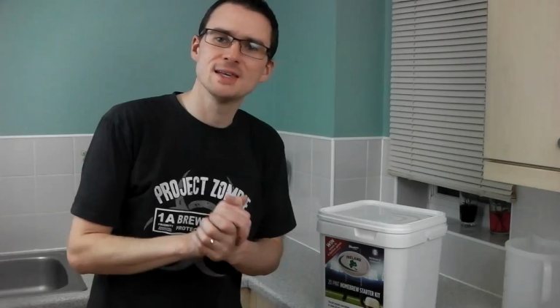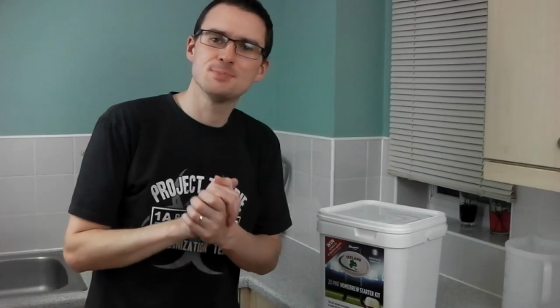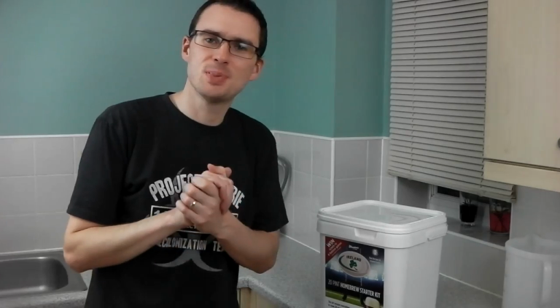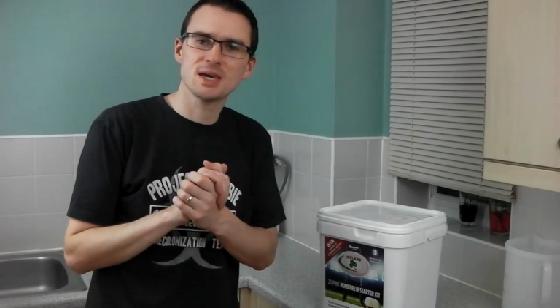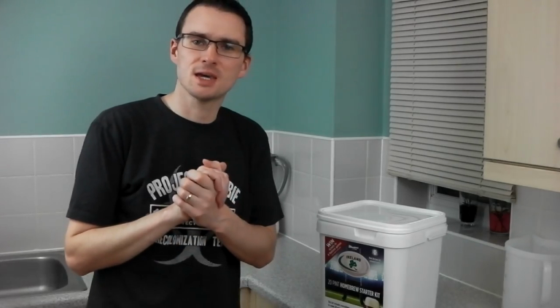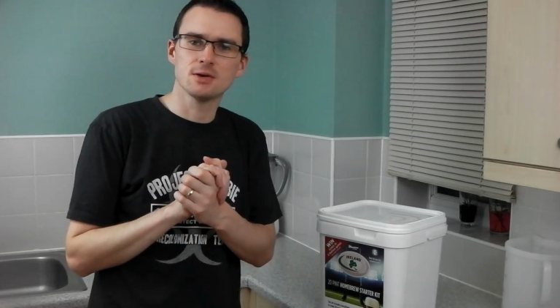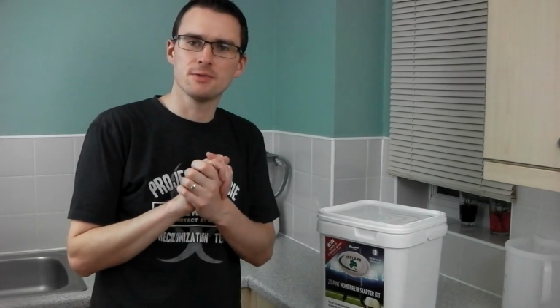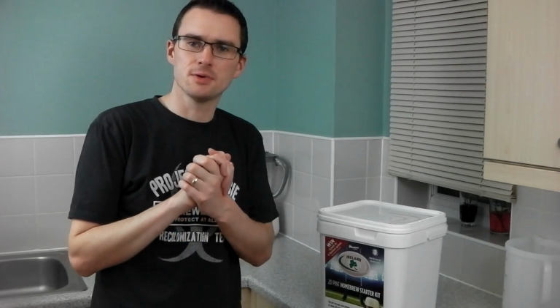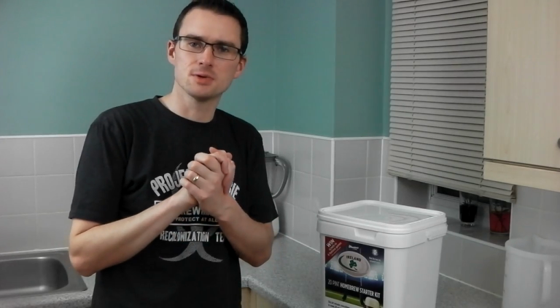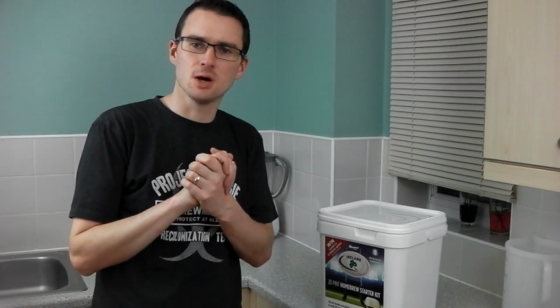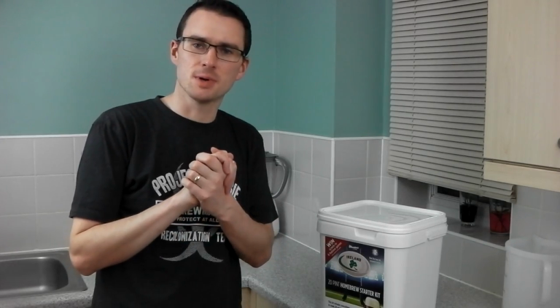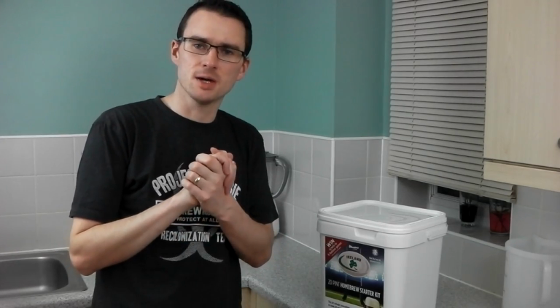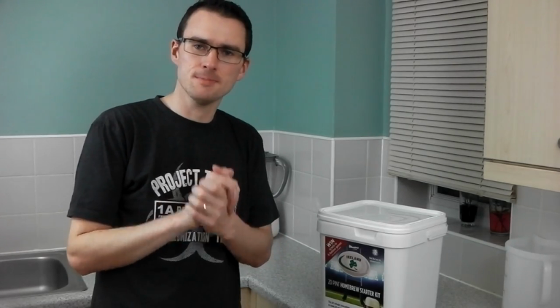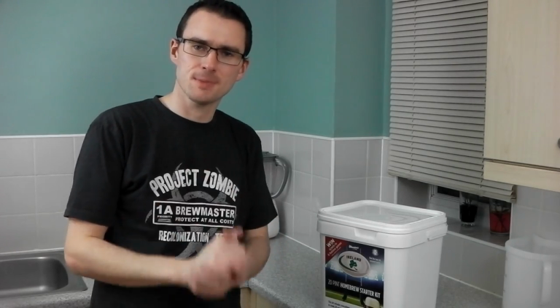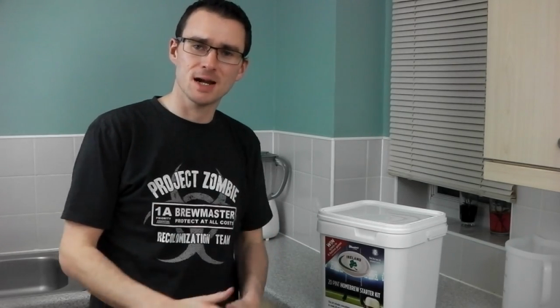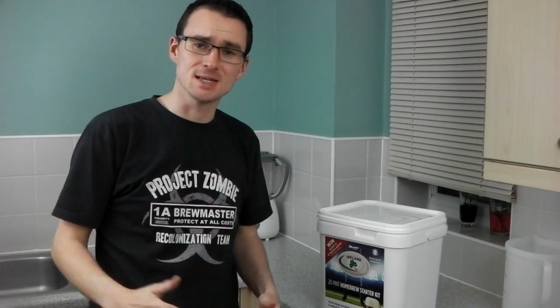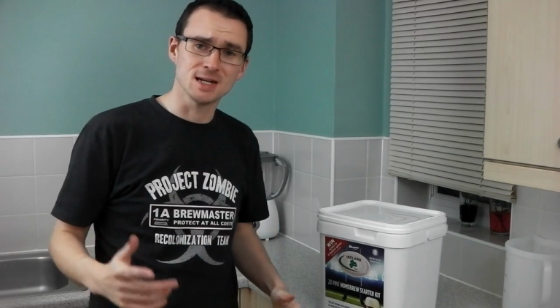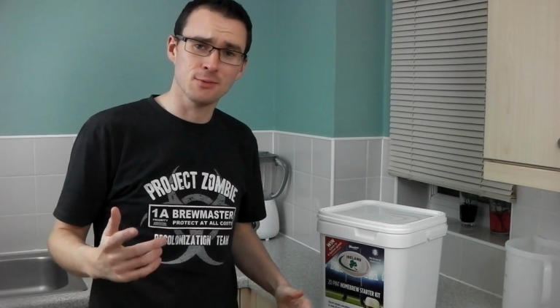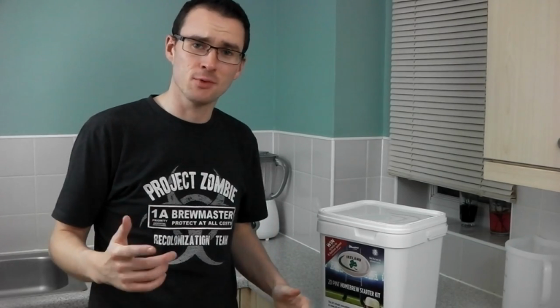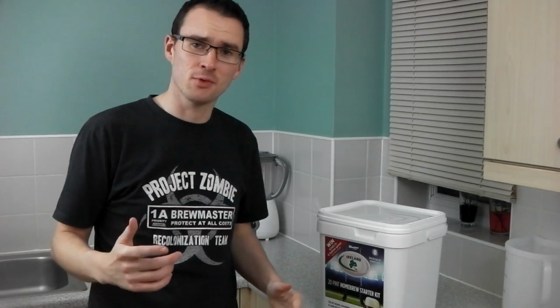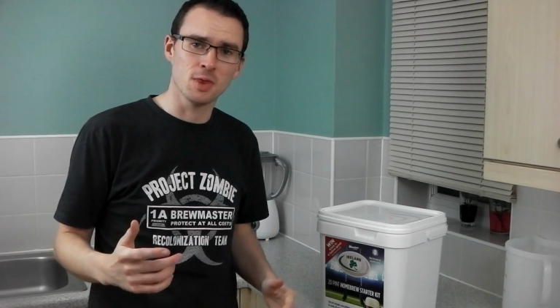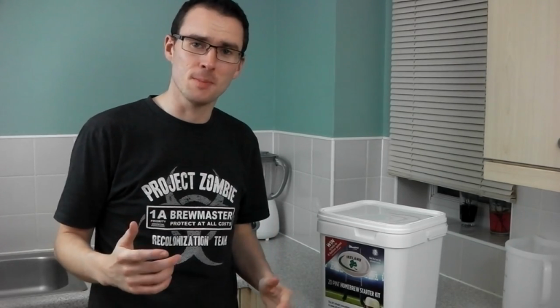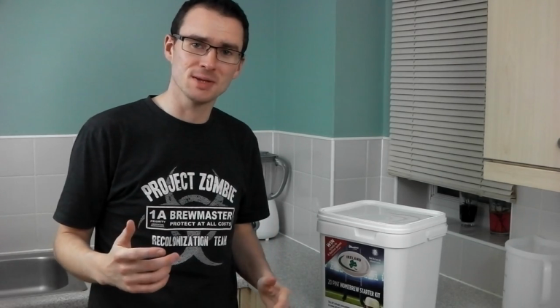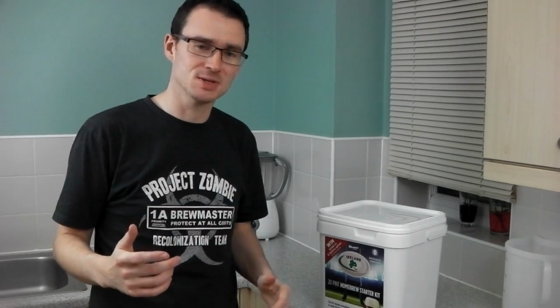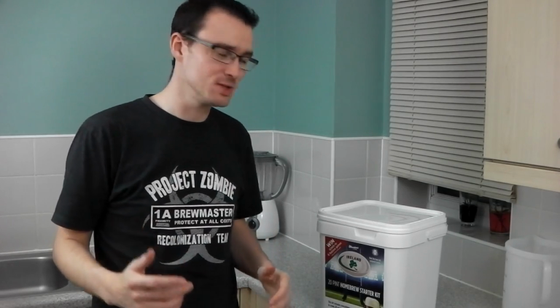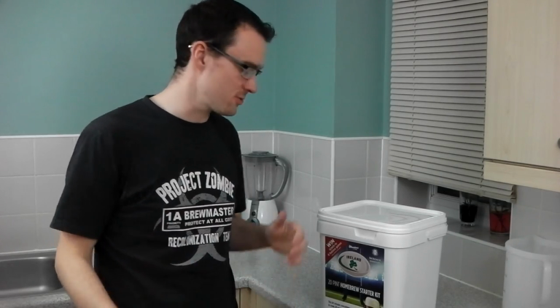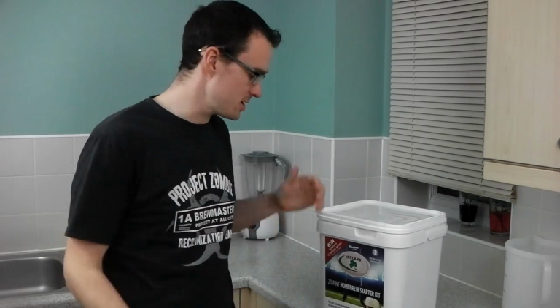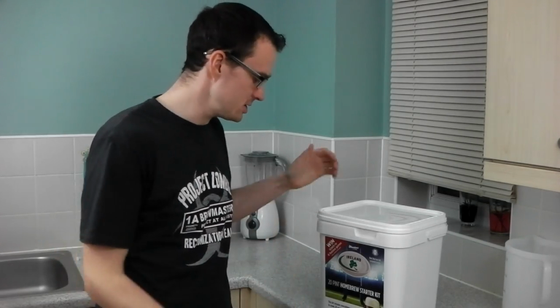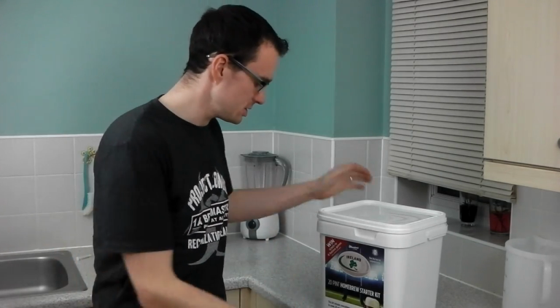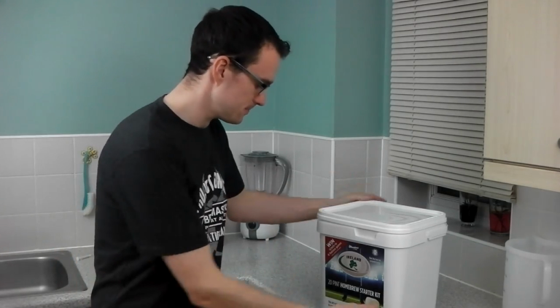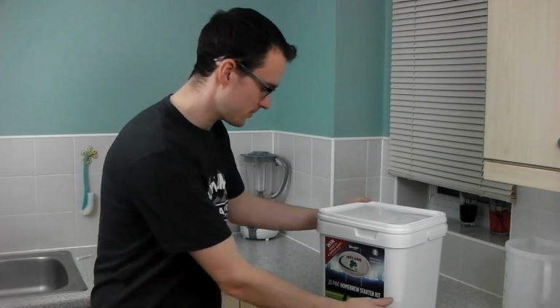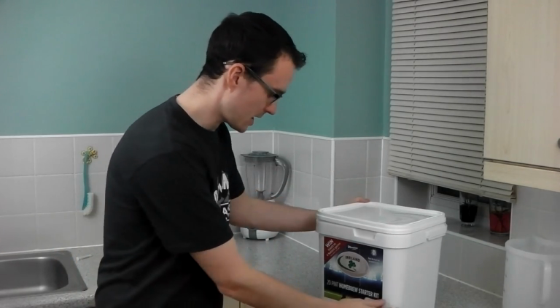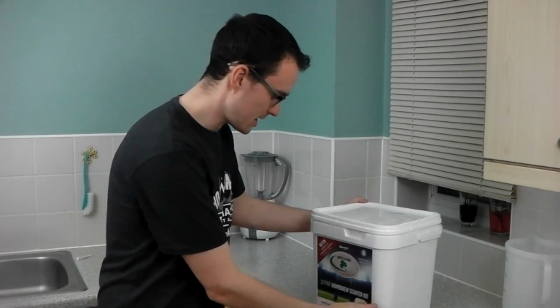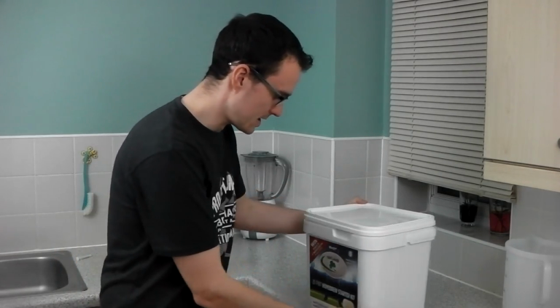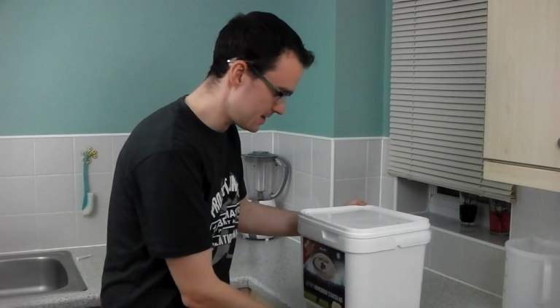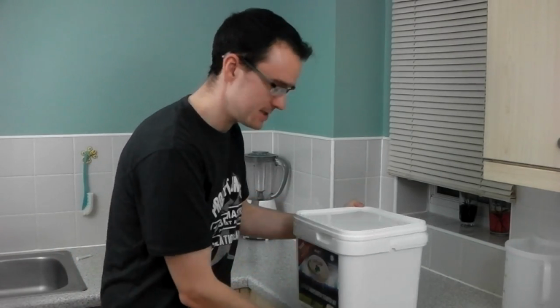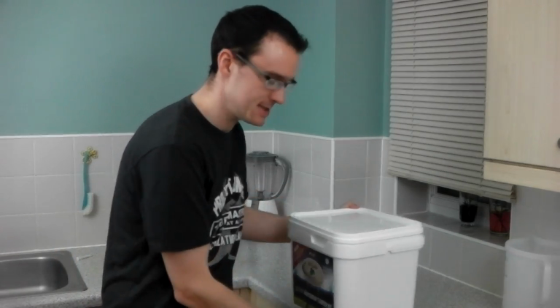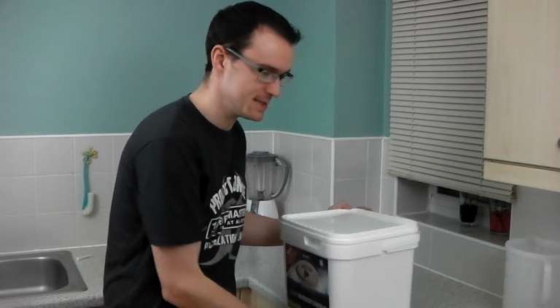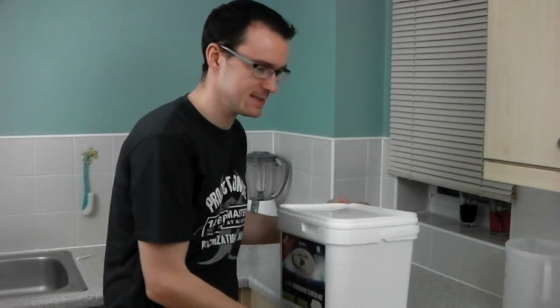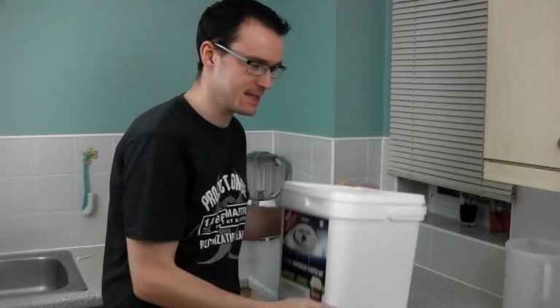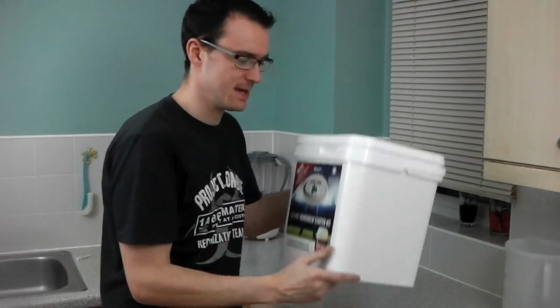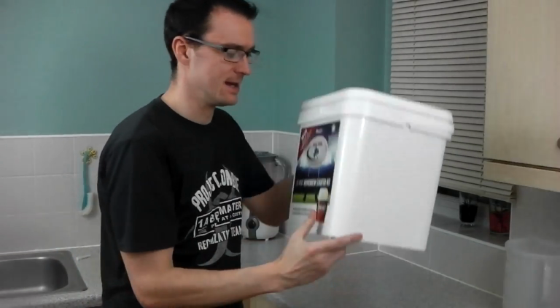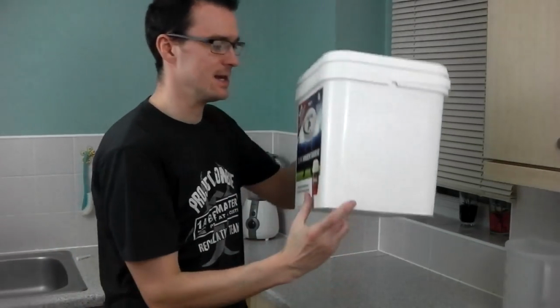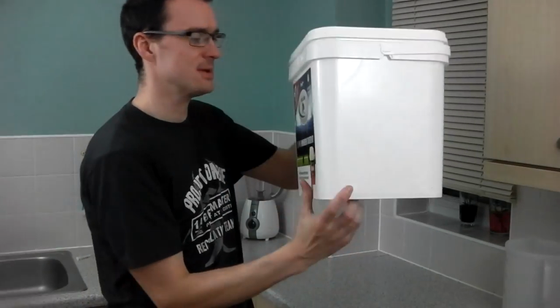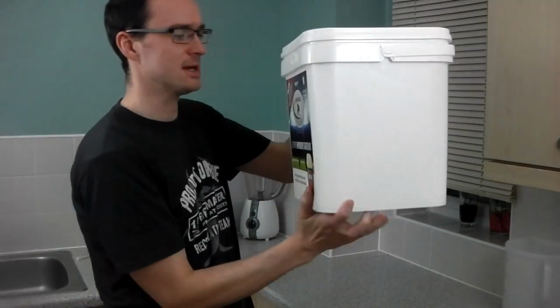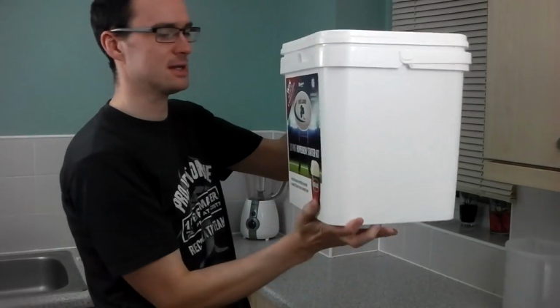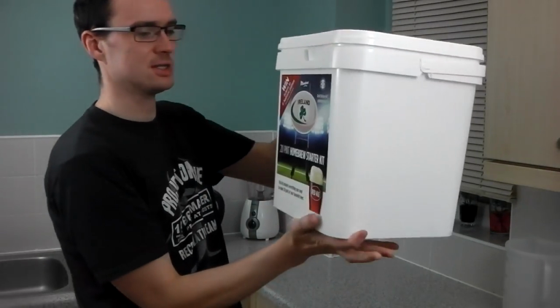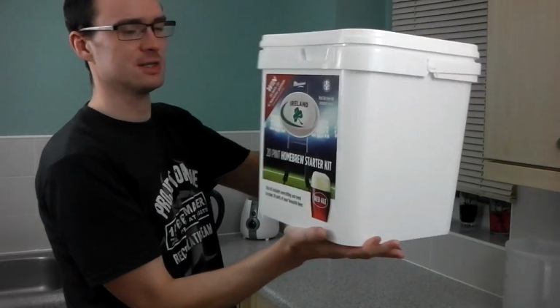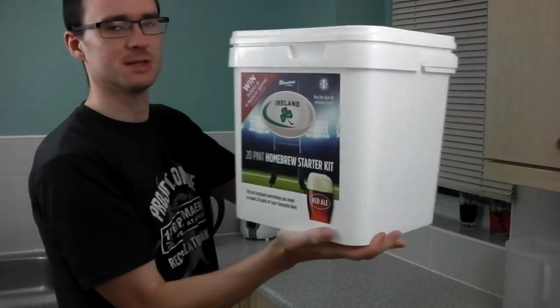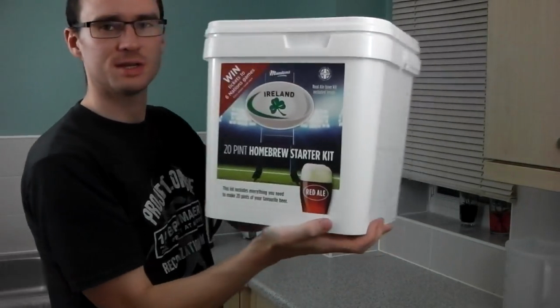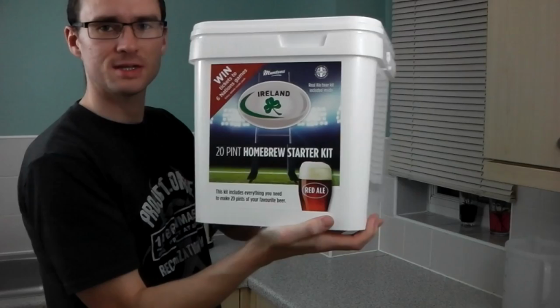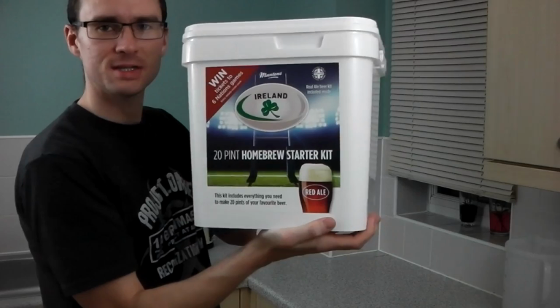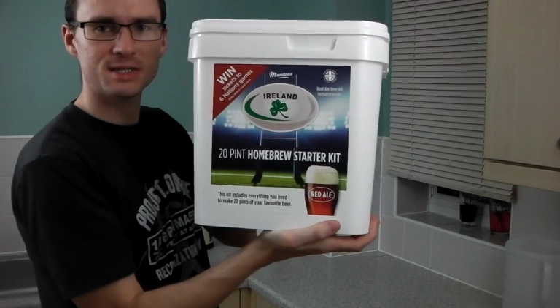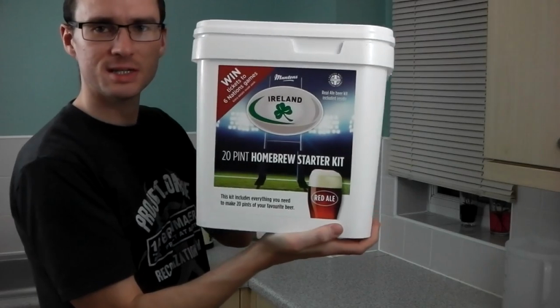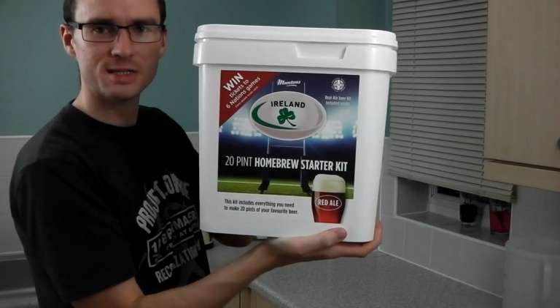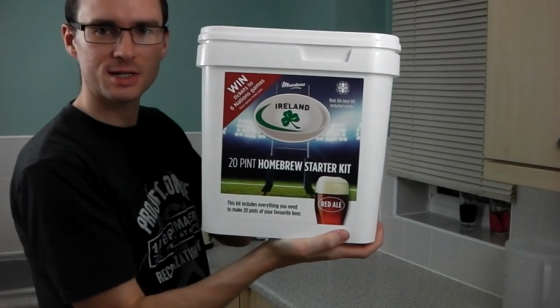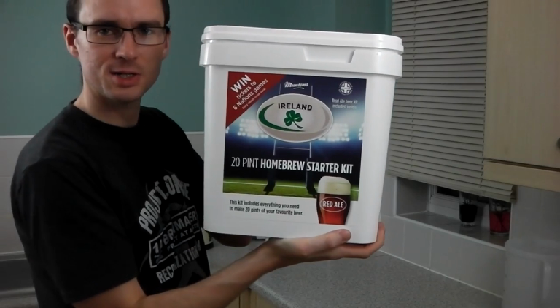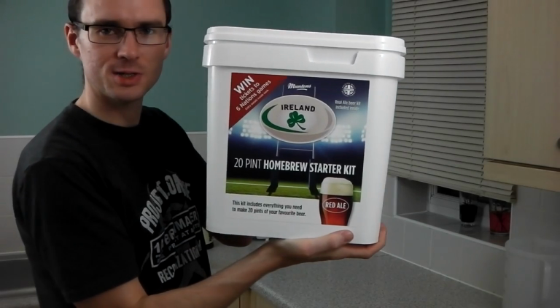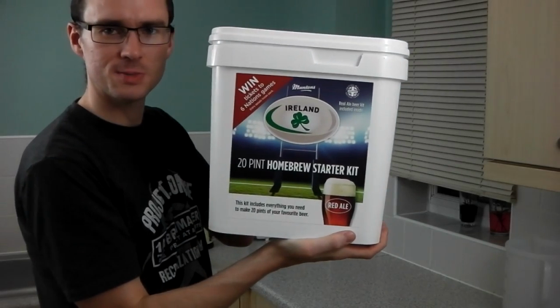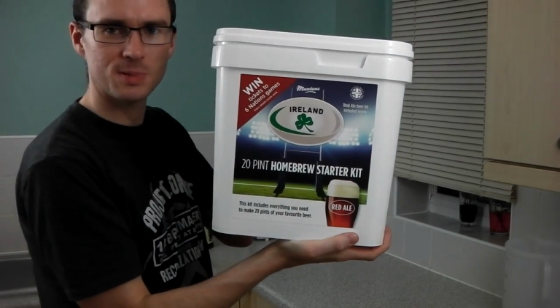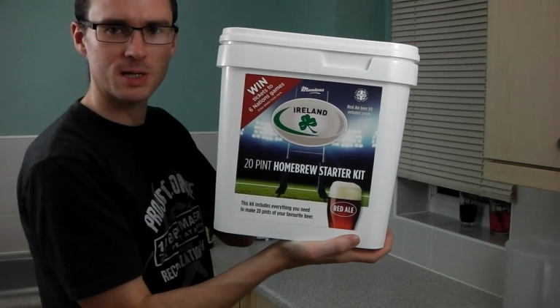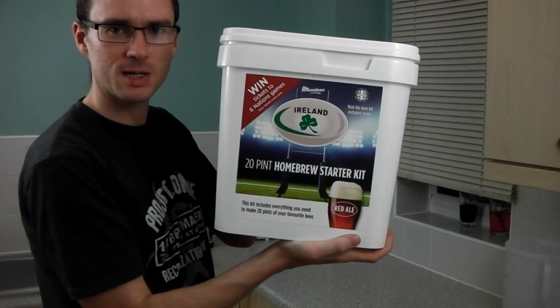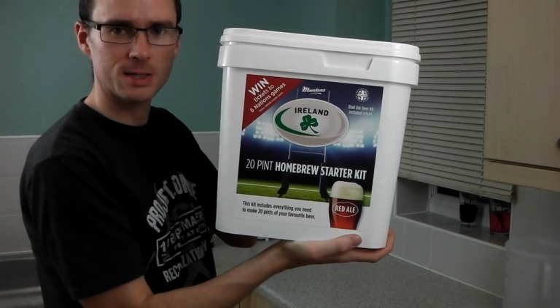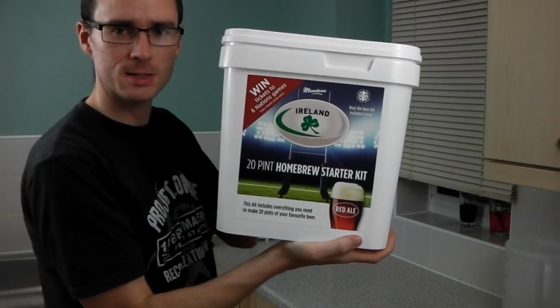It's beer kit review time again and it's another one from the Muntons range — this is their limited edition Six Nations beer kits.